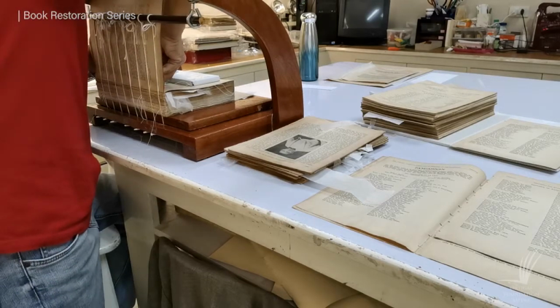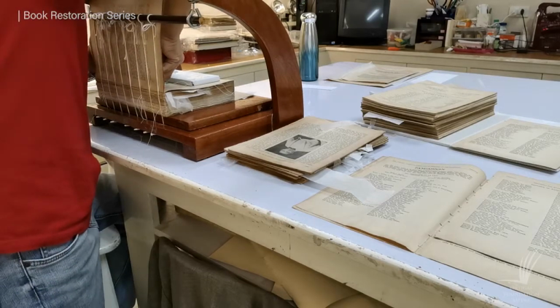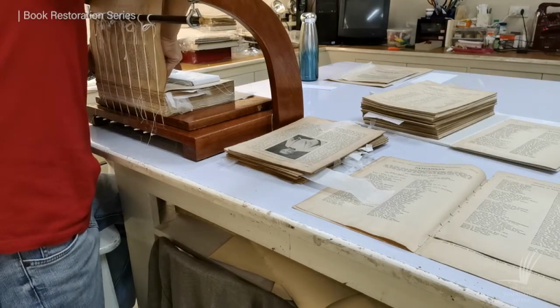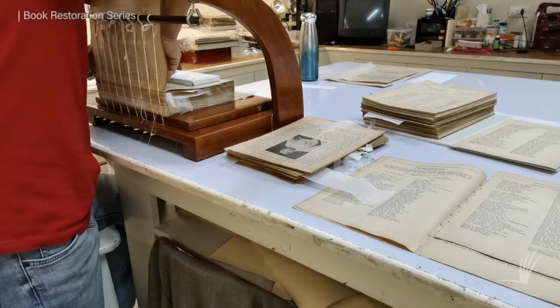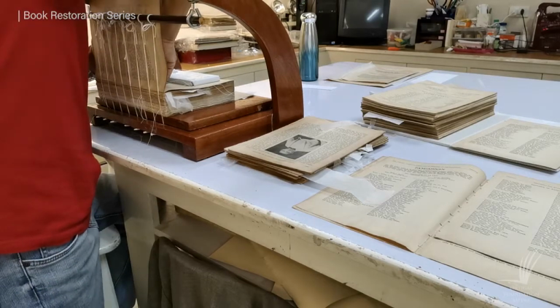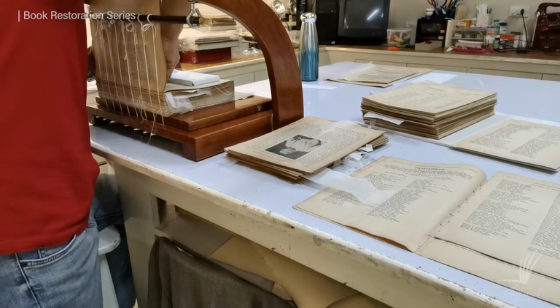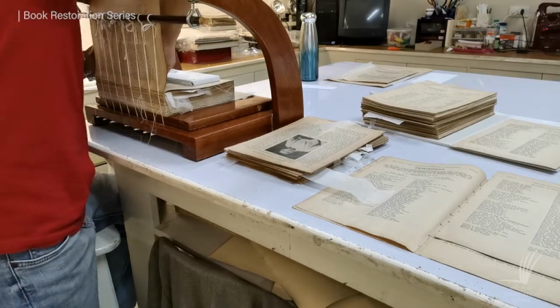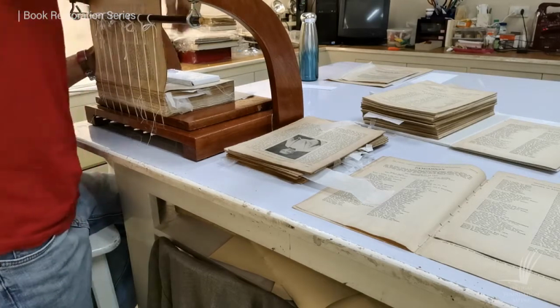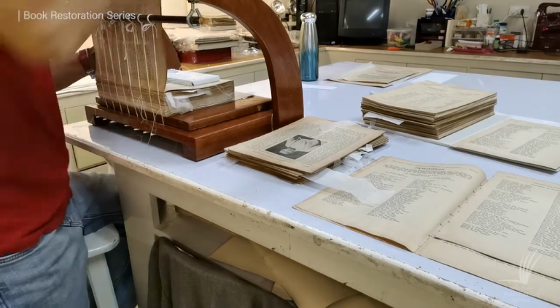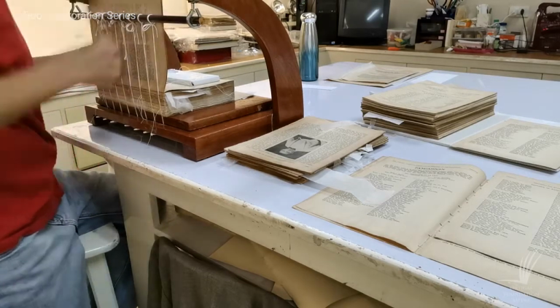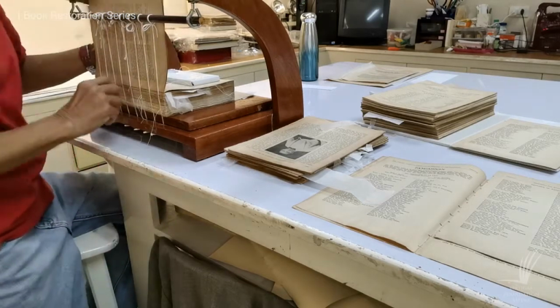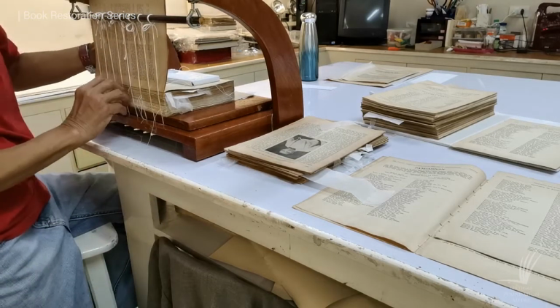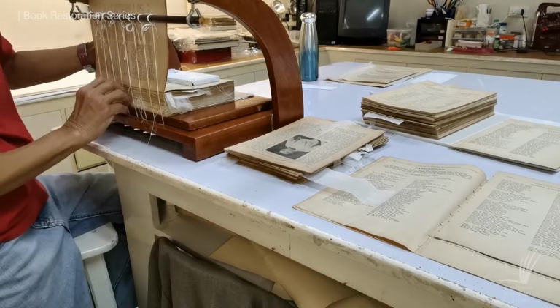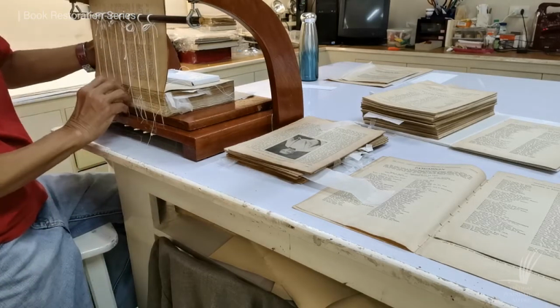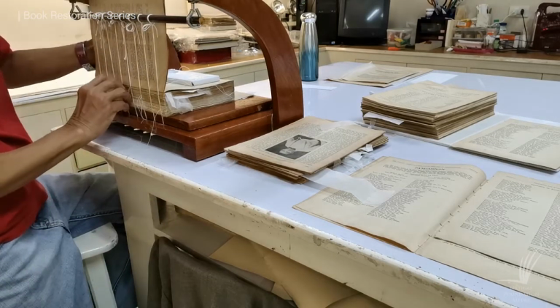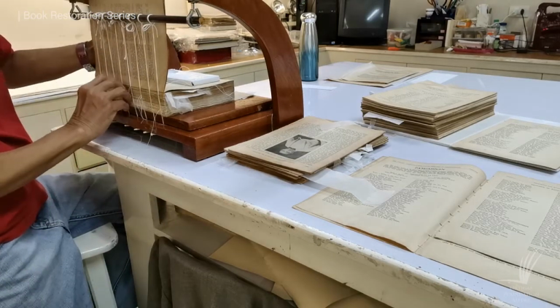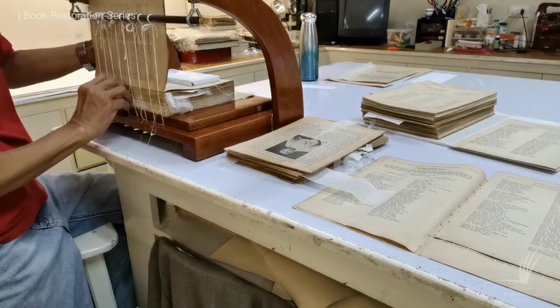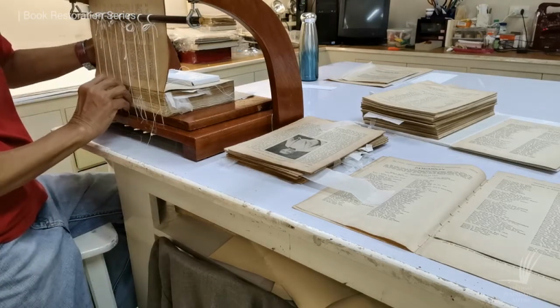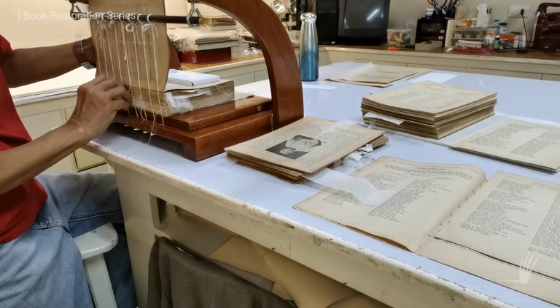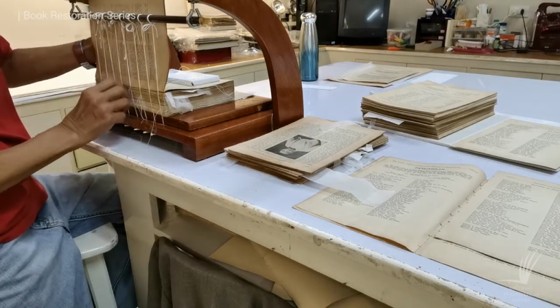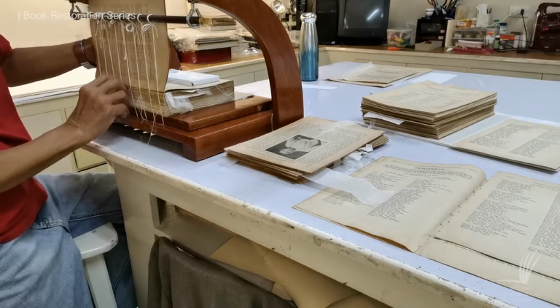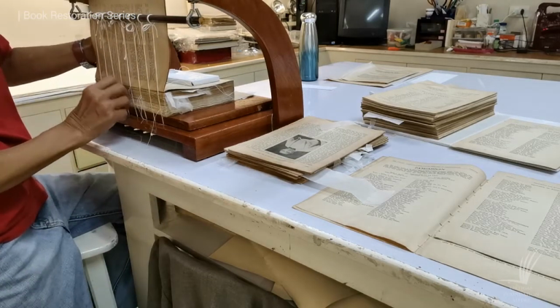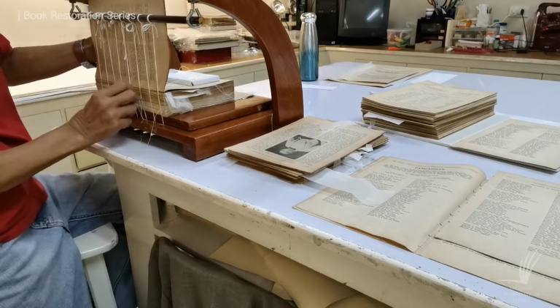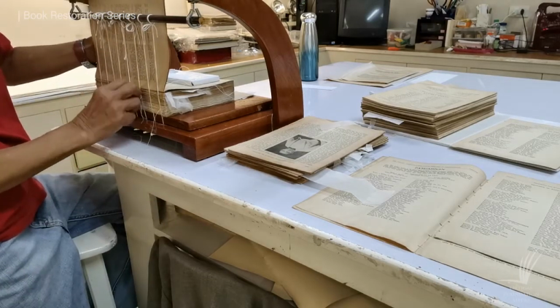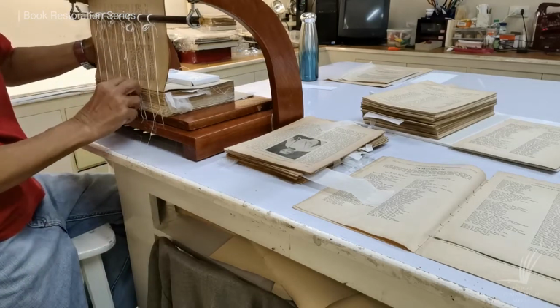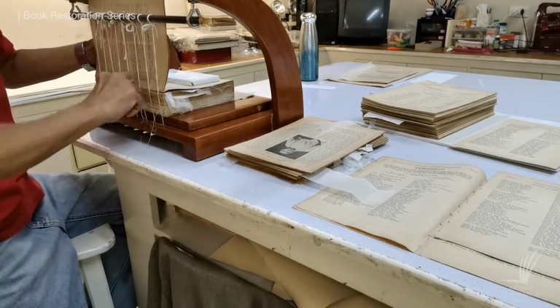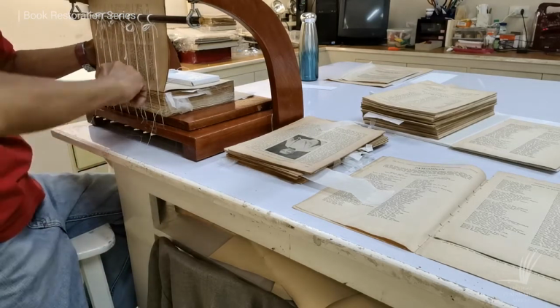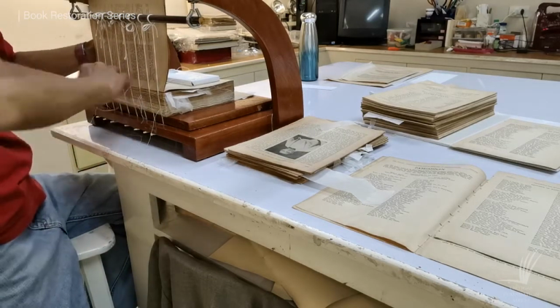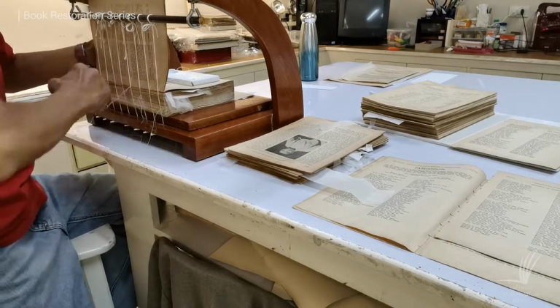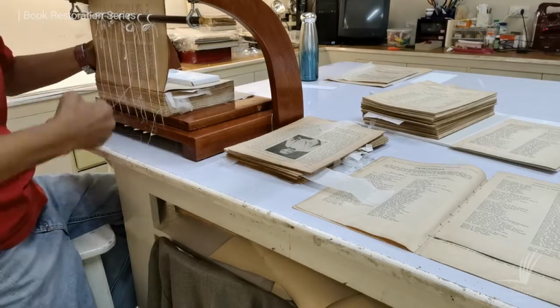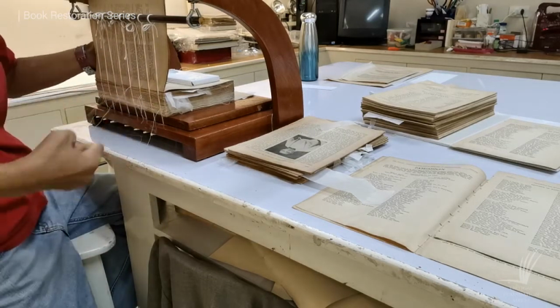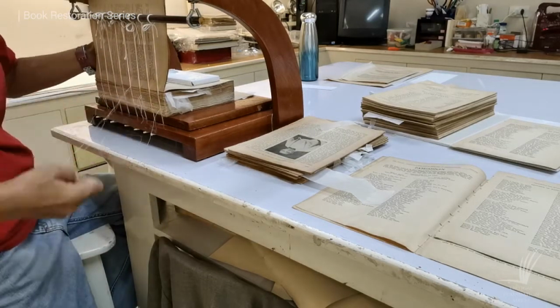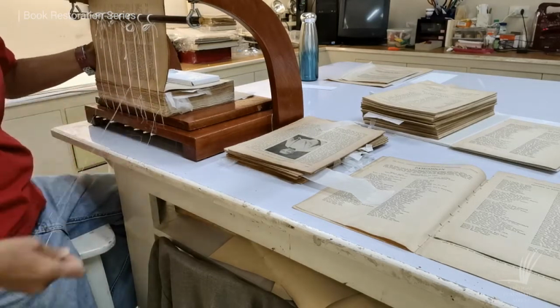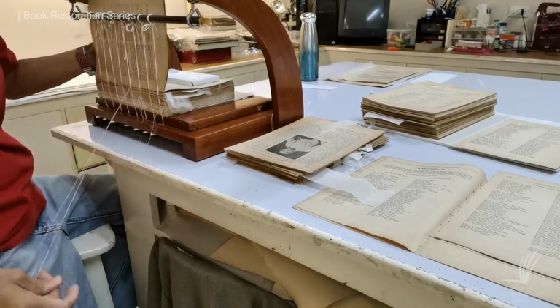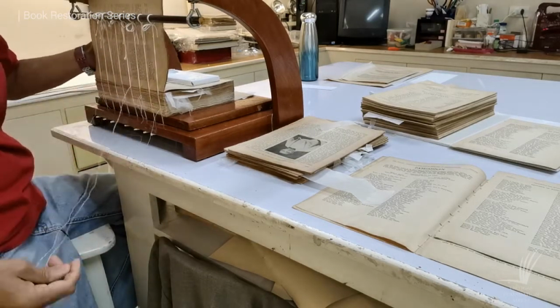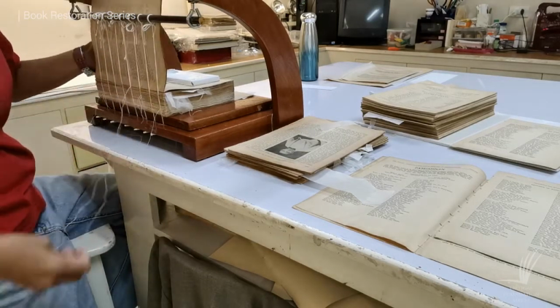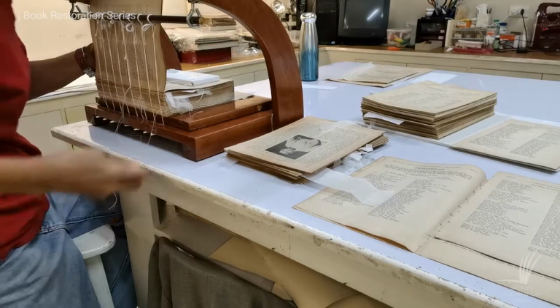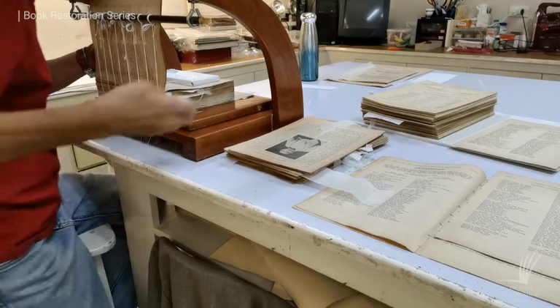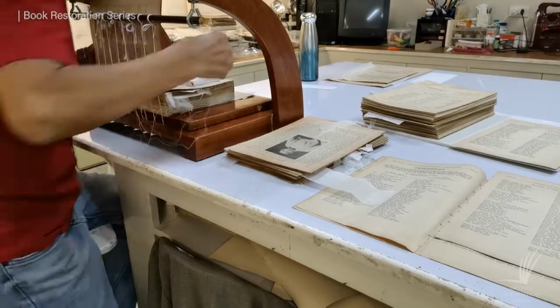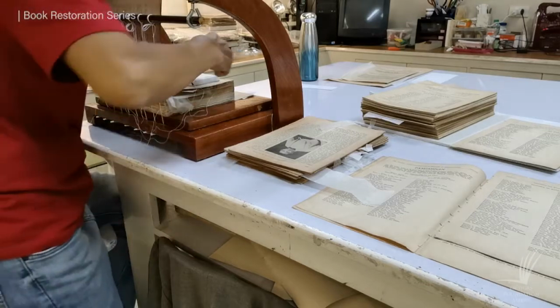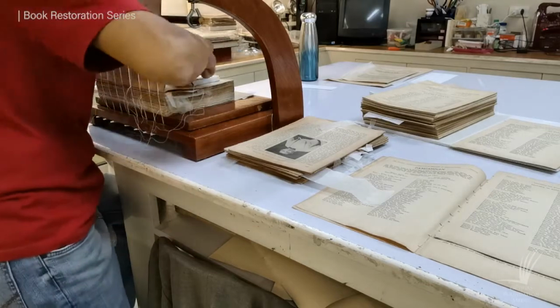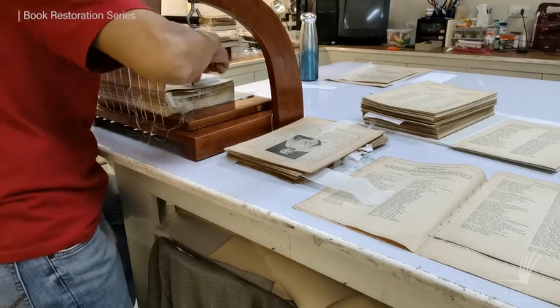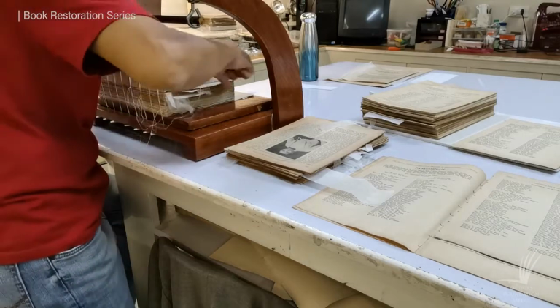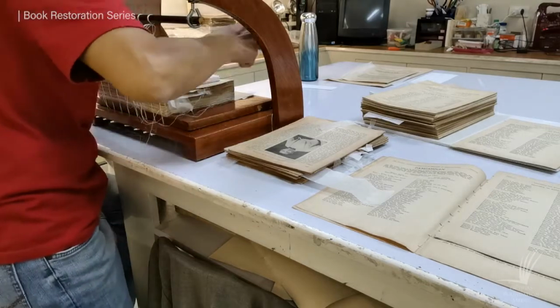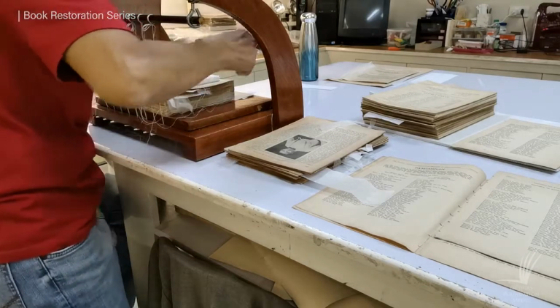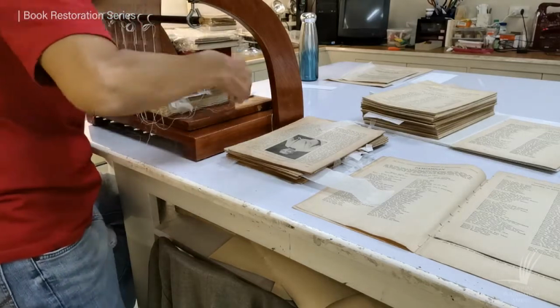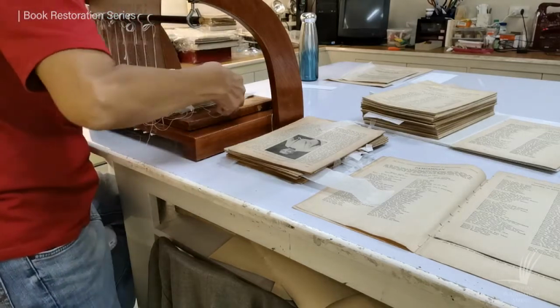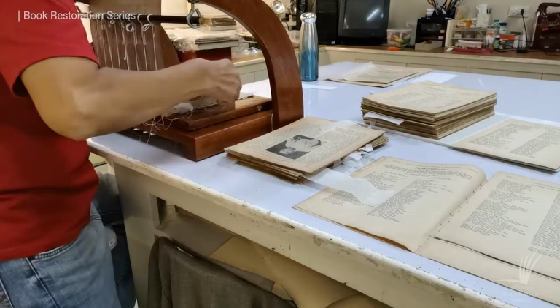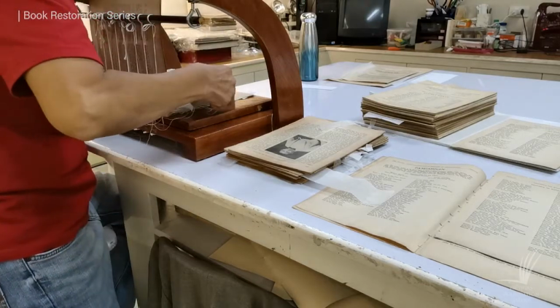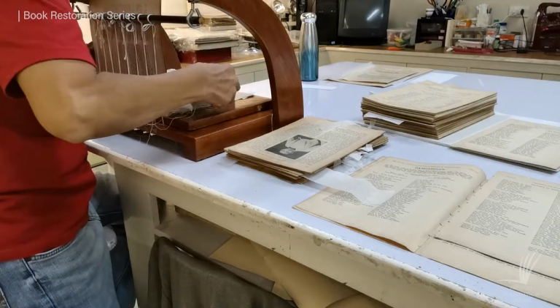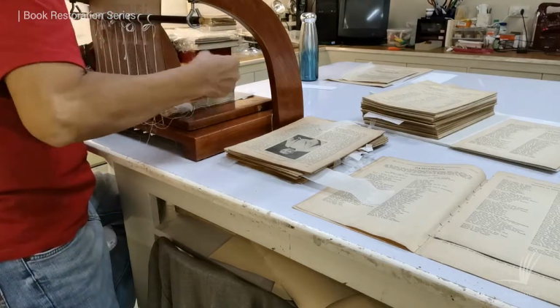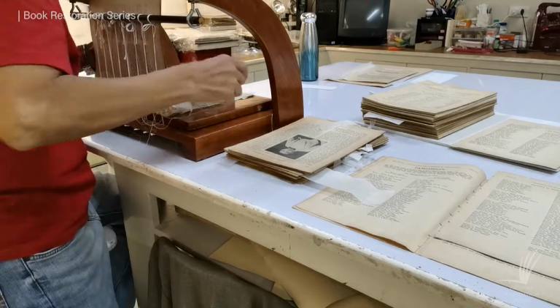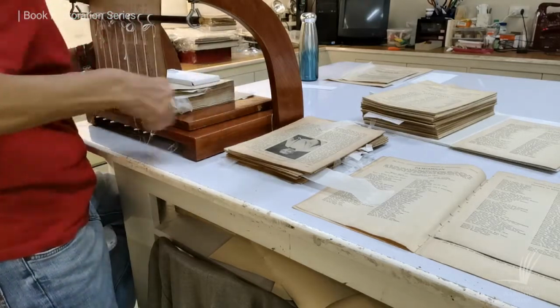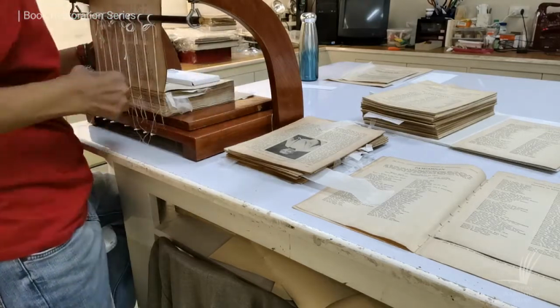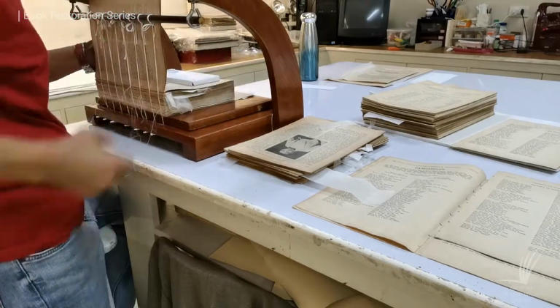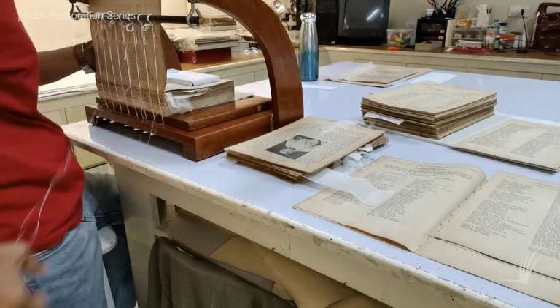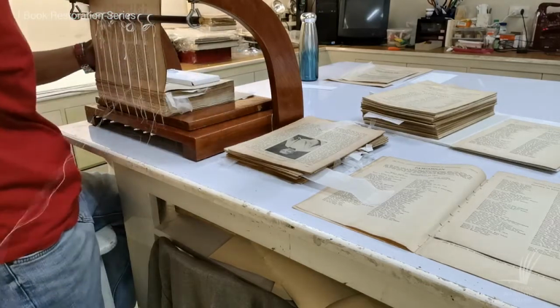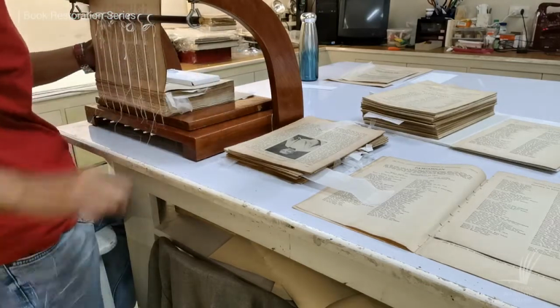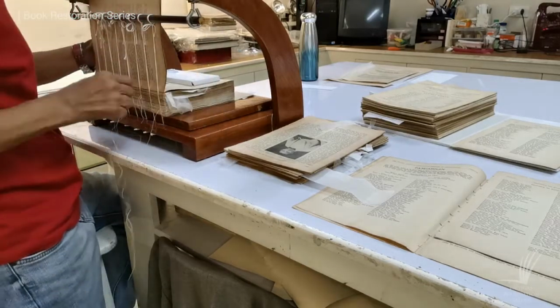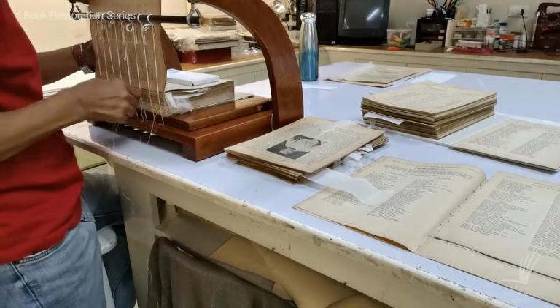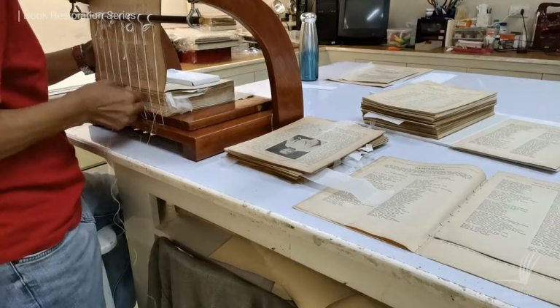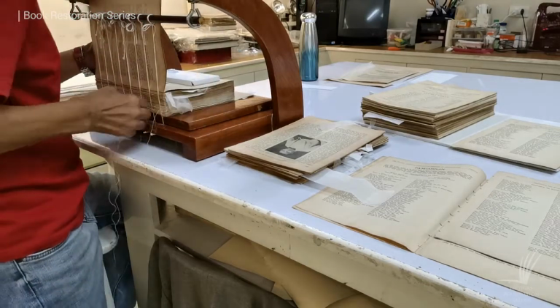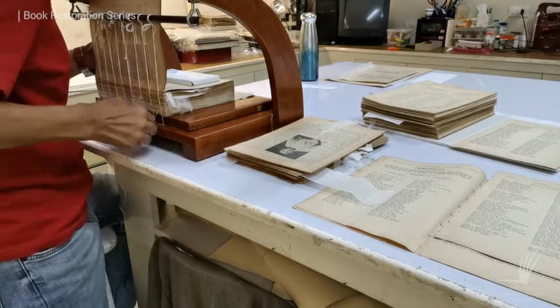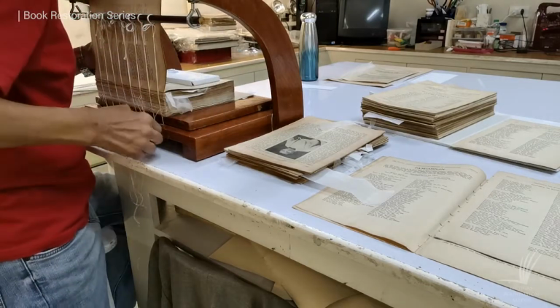This process took three to five working days for this thick book before it was ready for recasing.